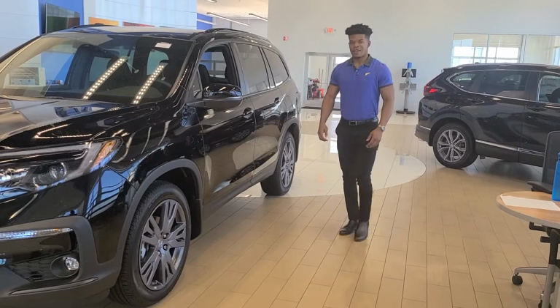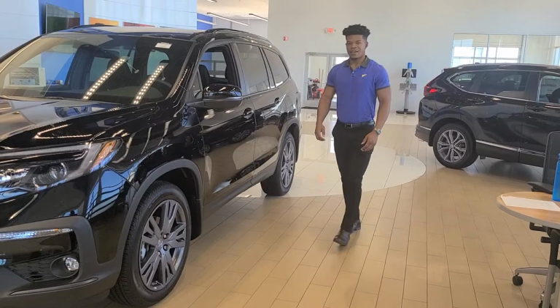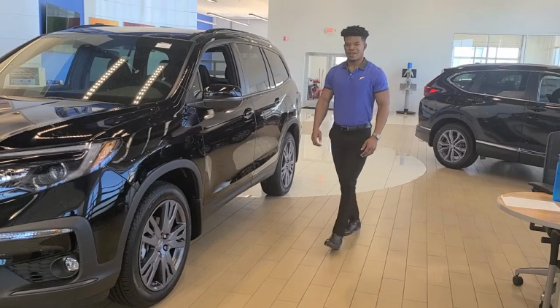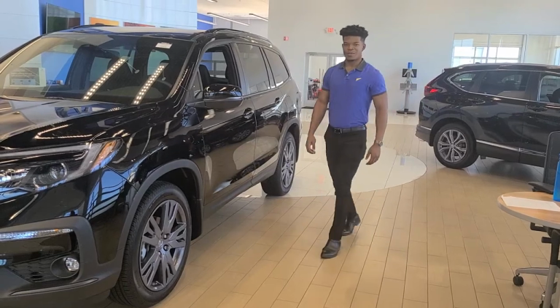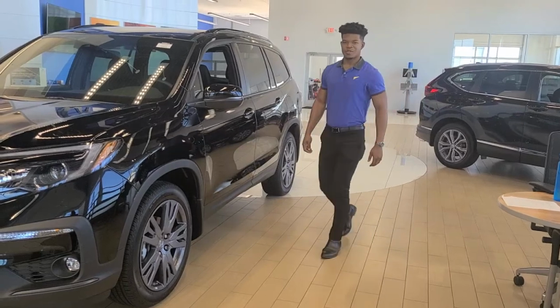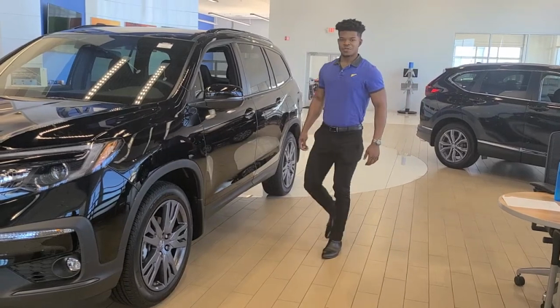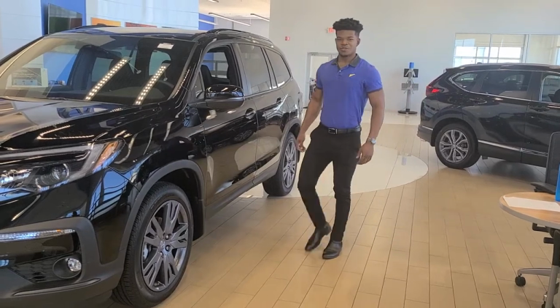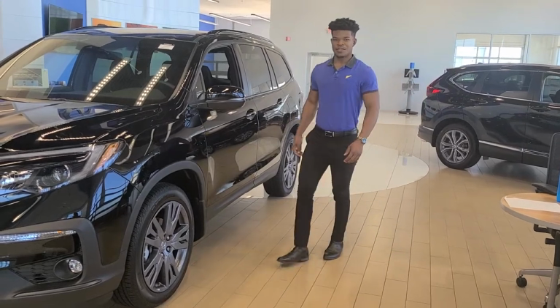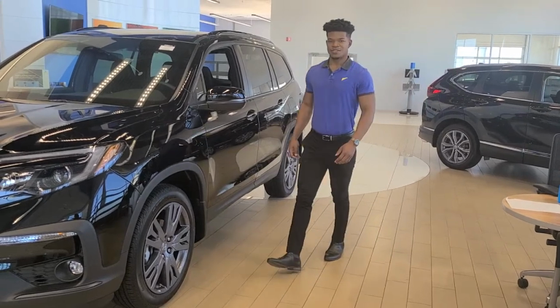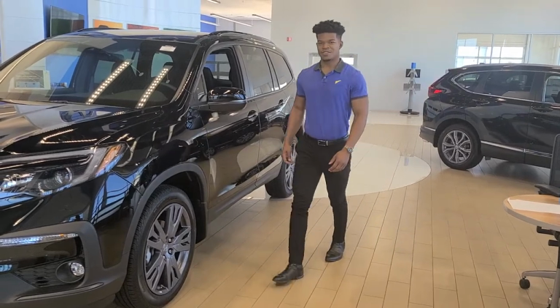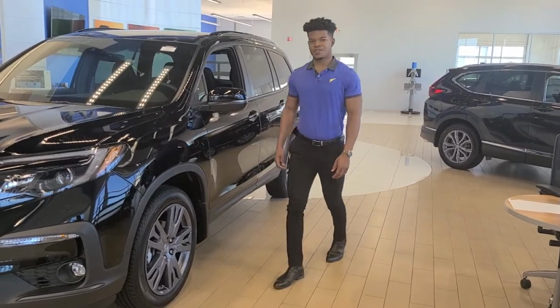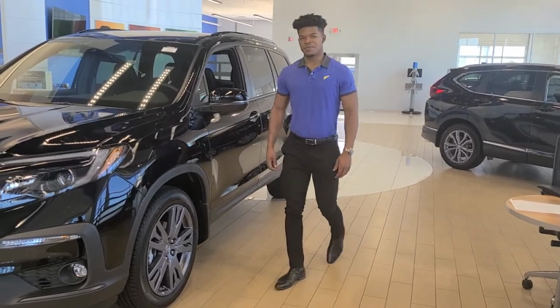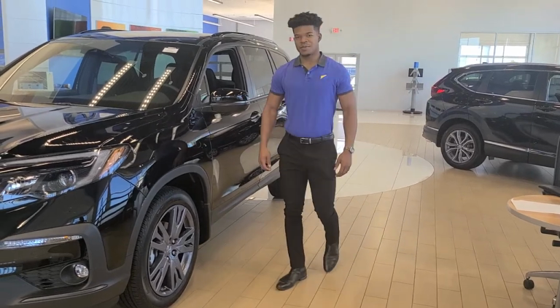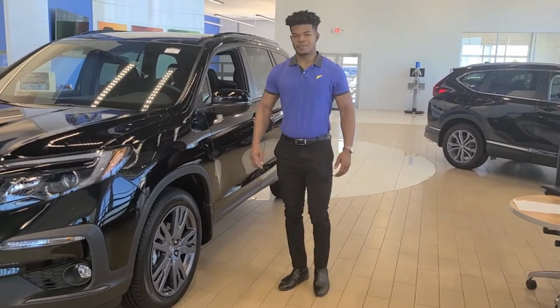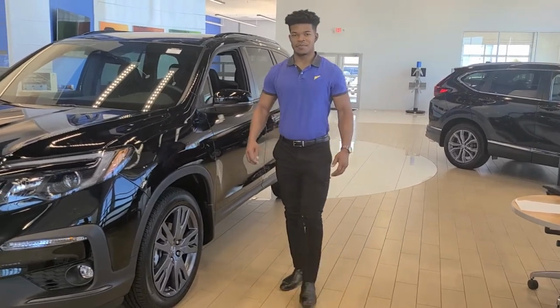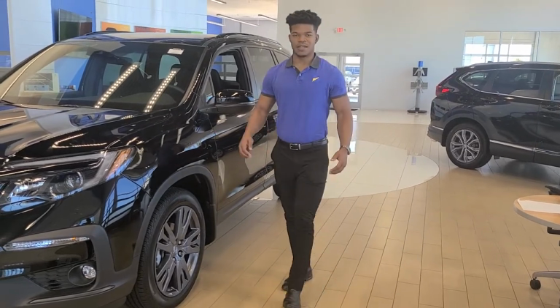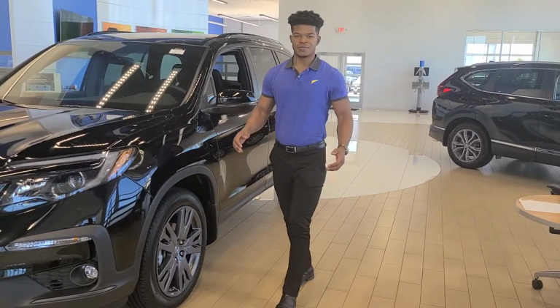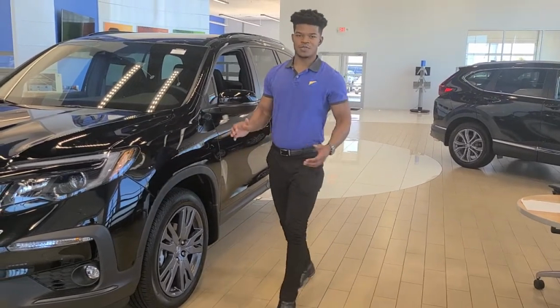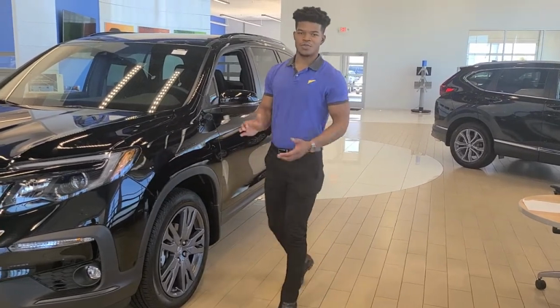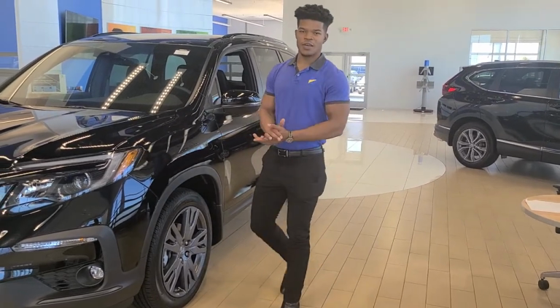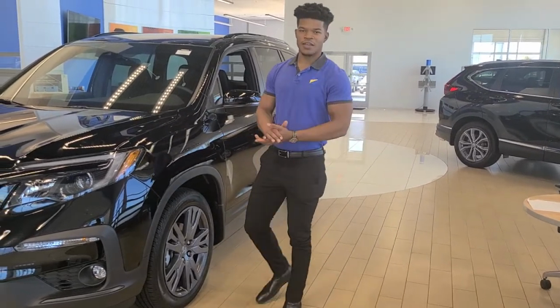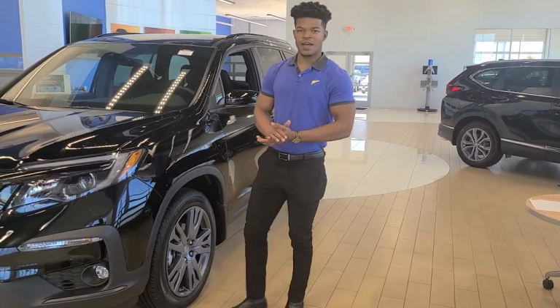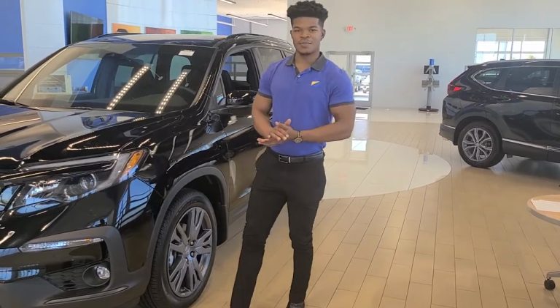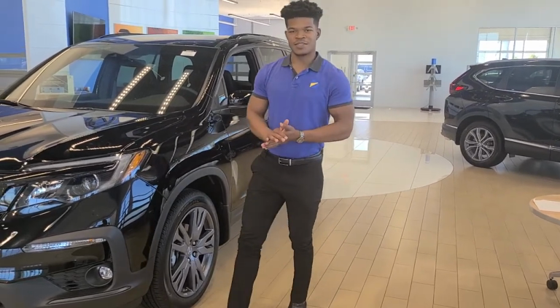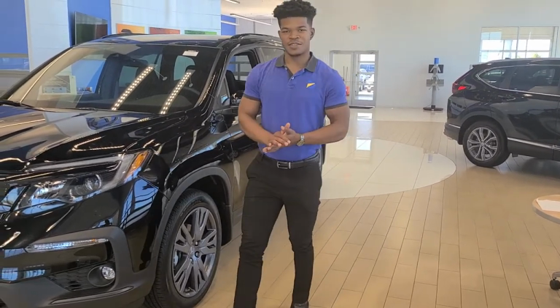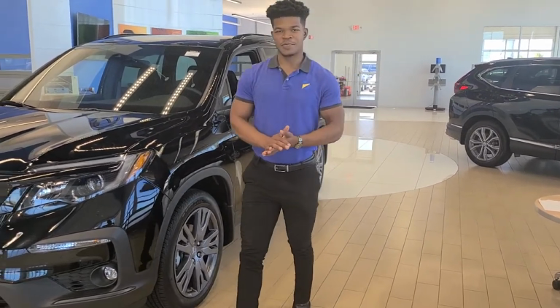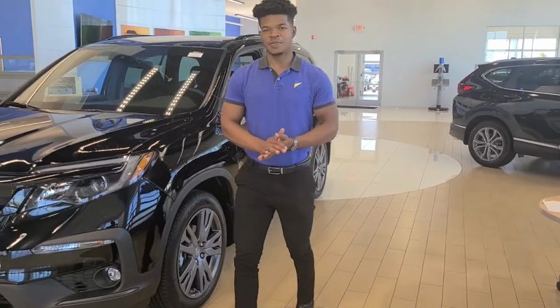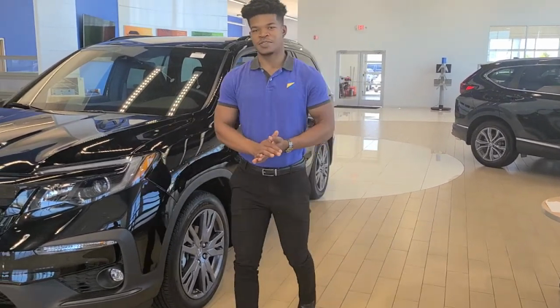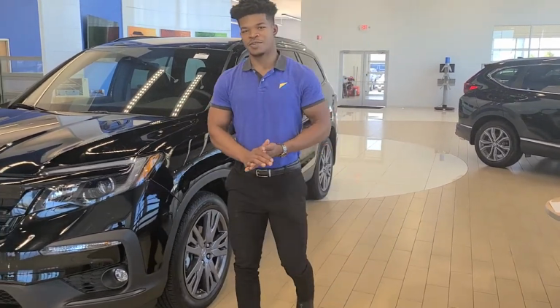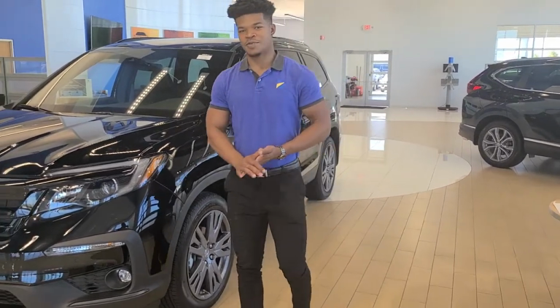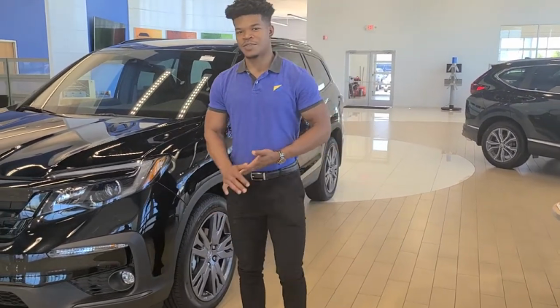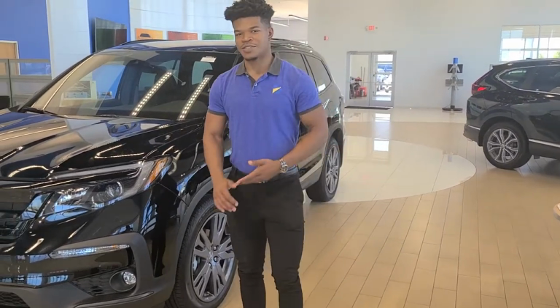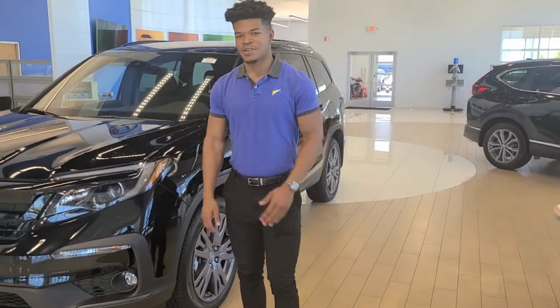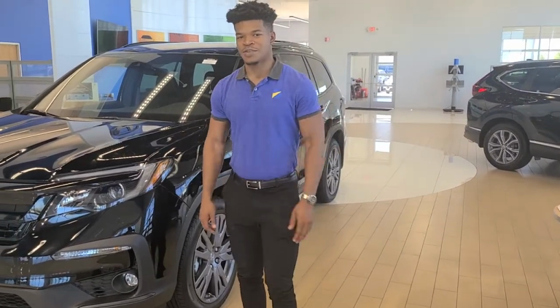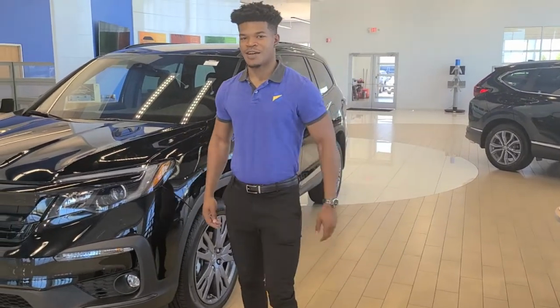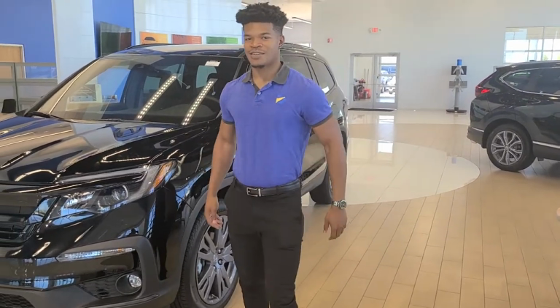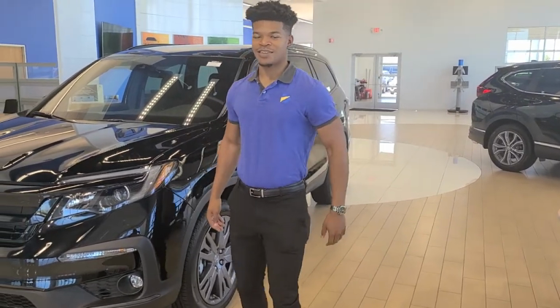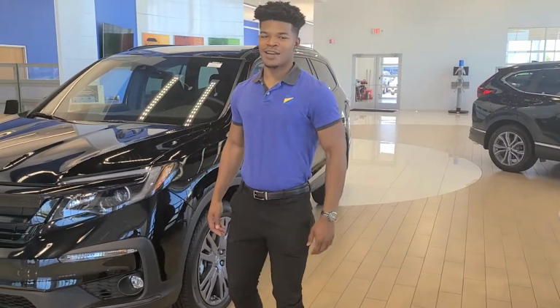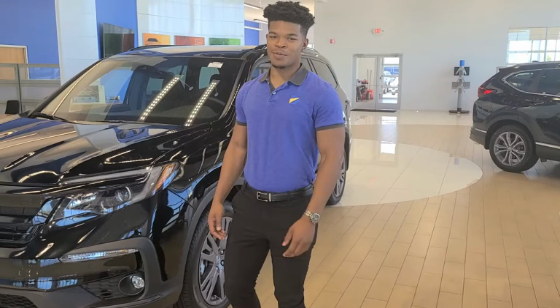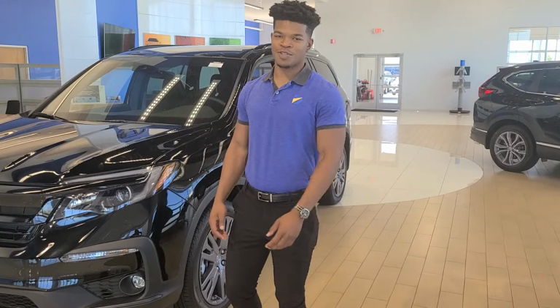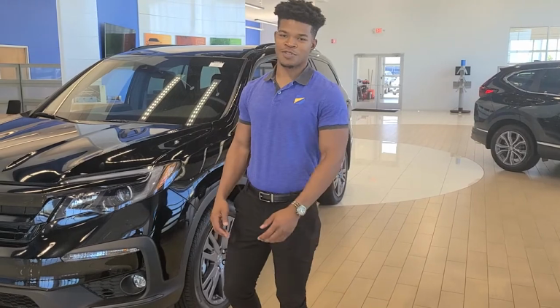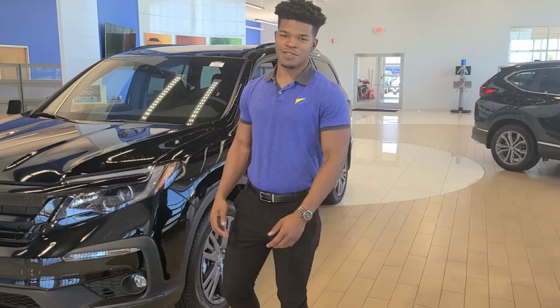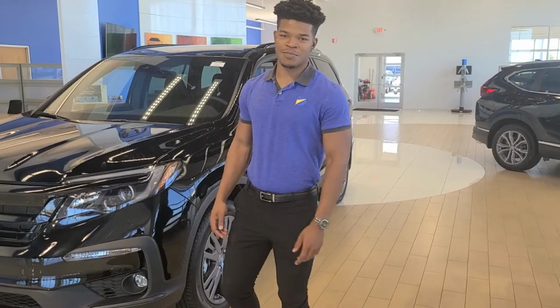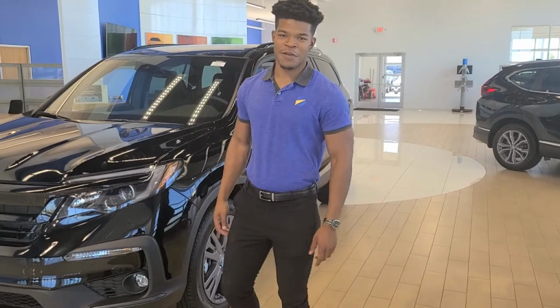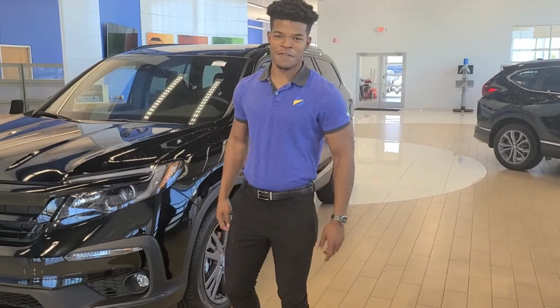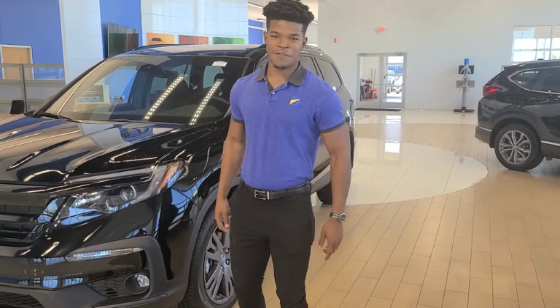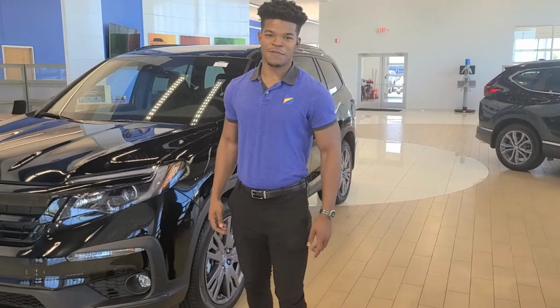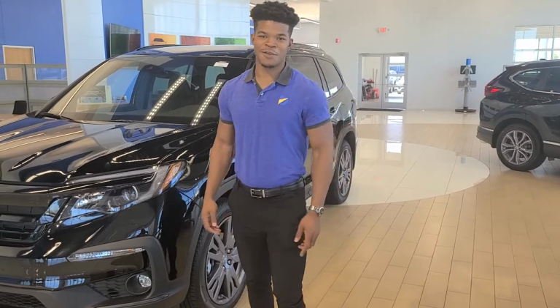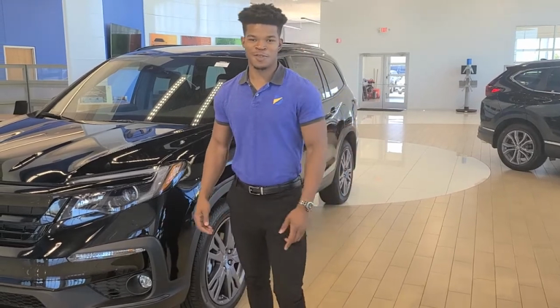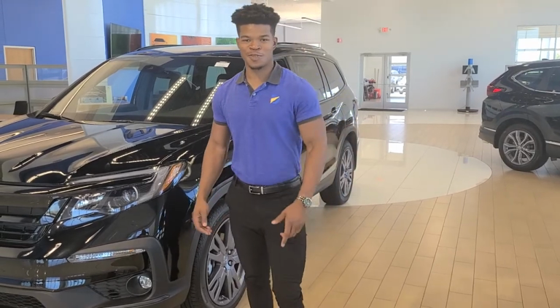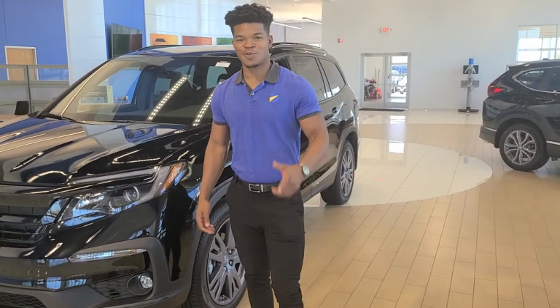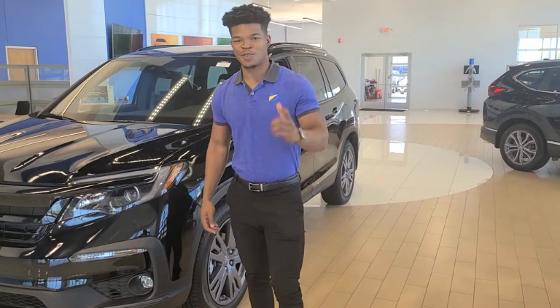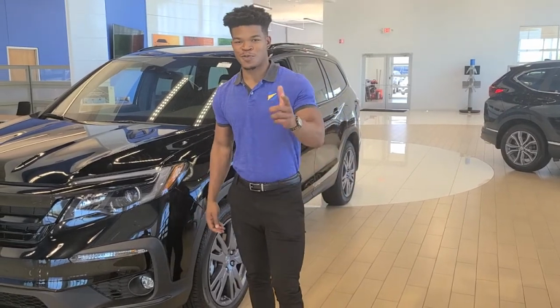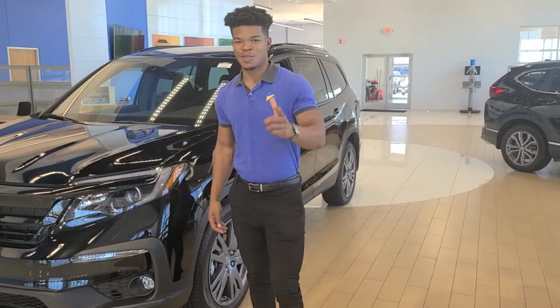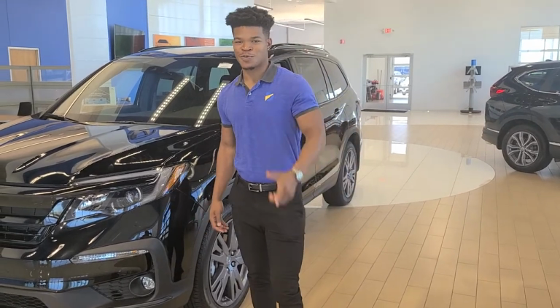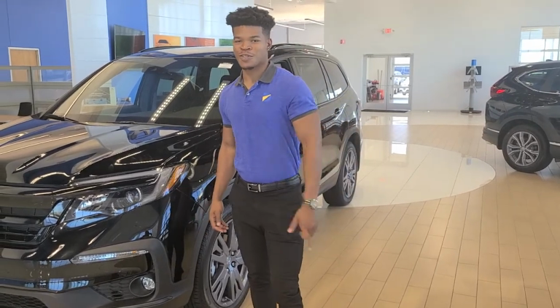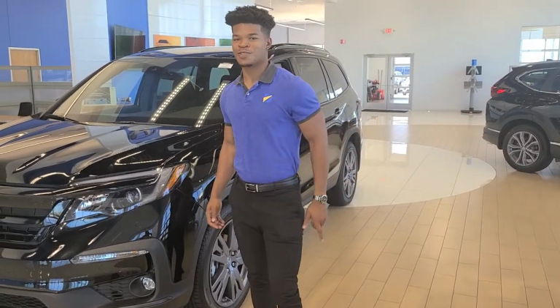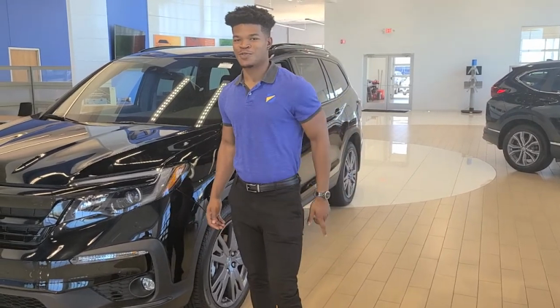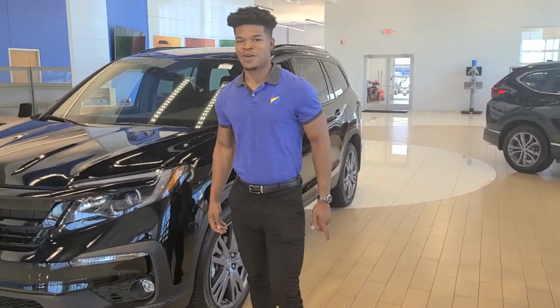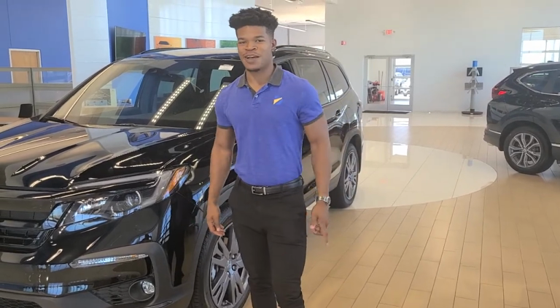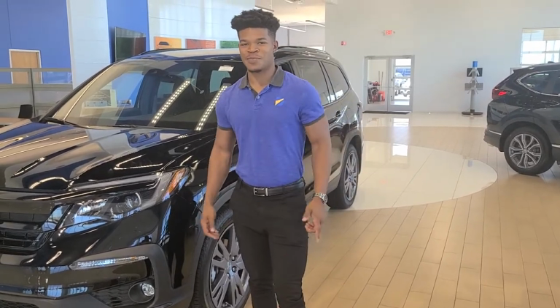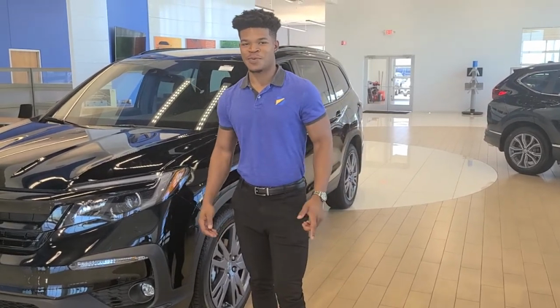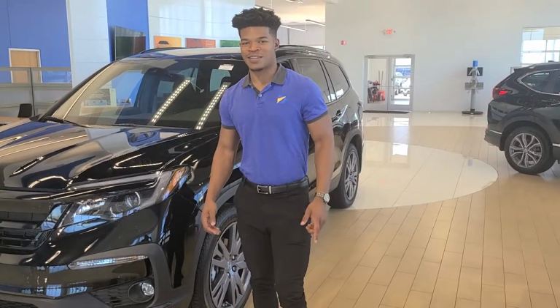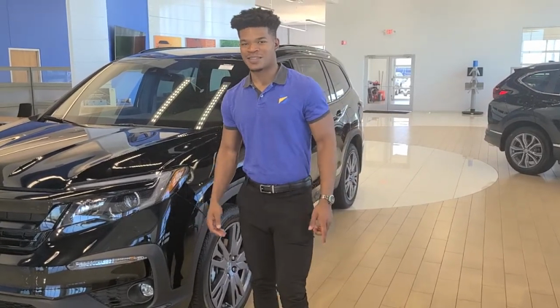How we doing, ladies and gentlemen? My name is Dwight. I'm a salesperson here at Rust Air Honda, and I'm going to show you some of my favorite features for the 2022 Honda Pilot.